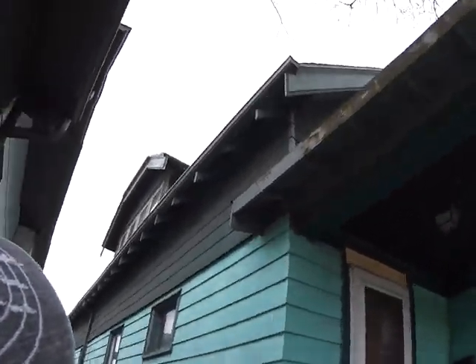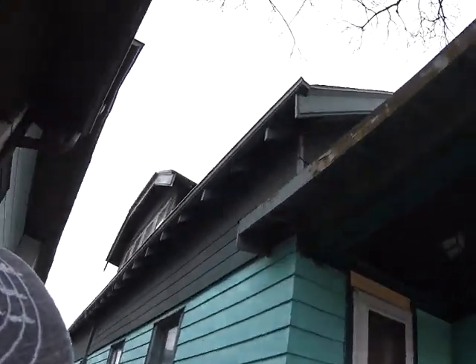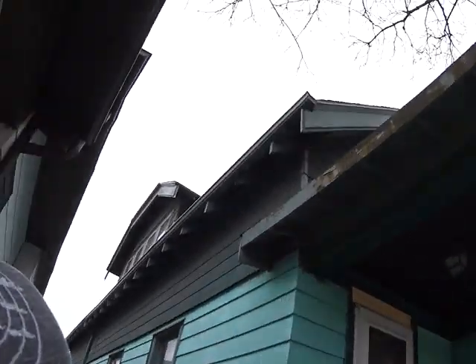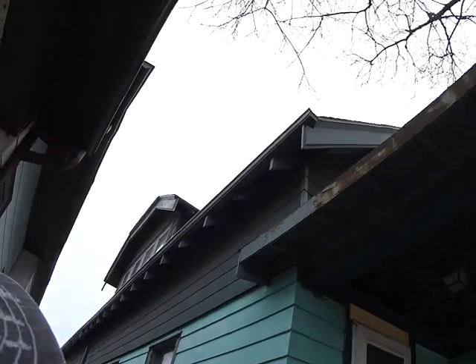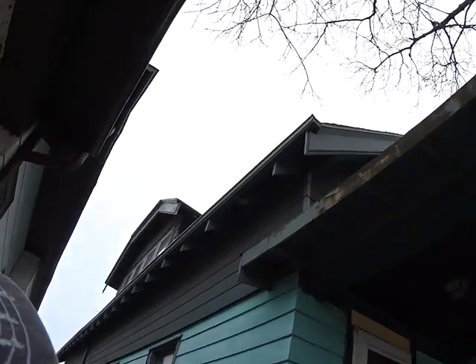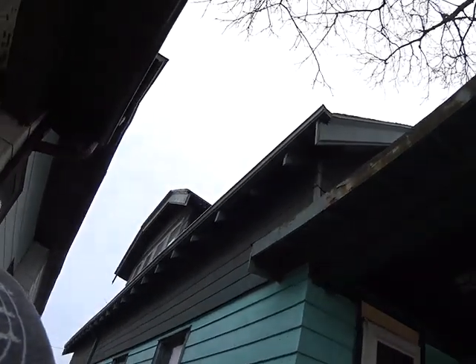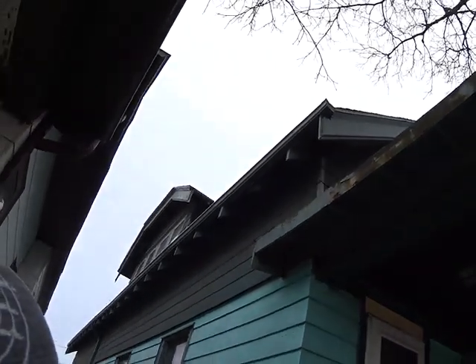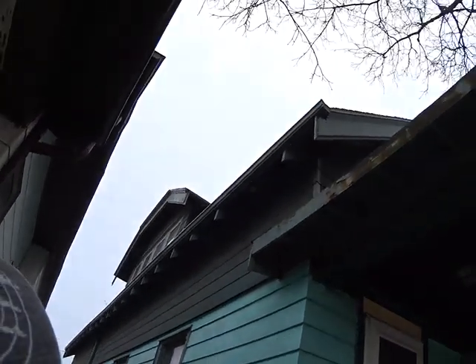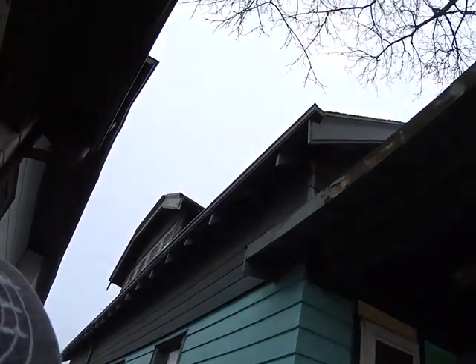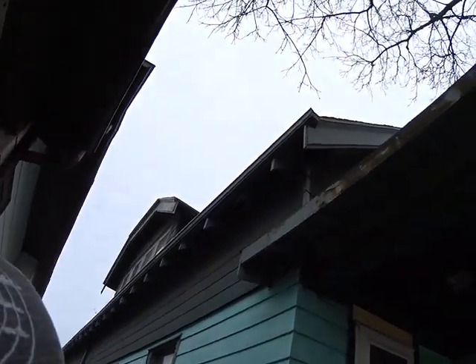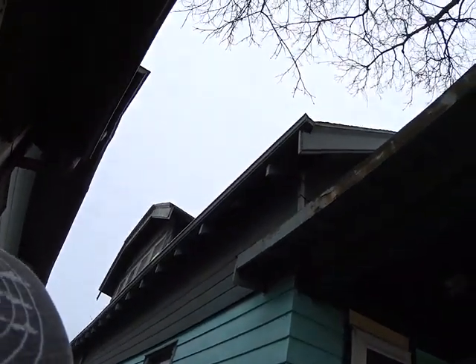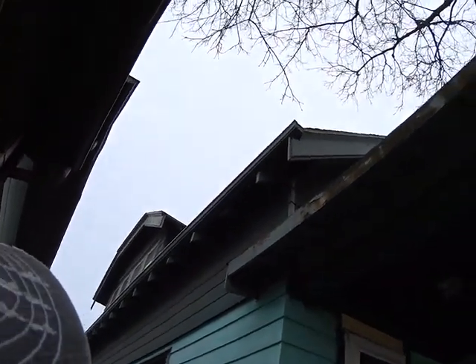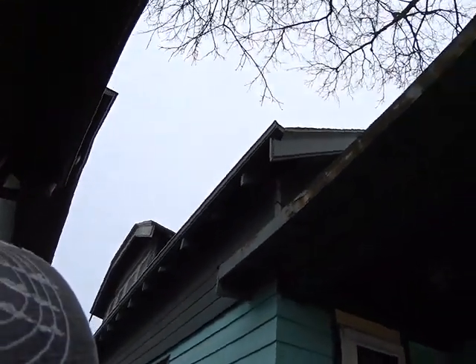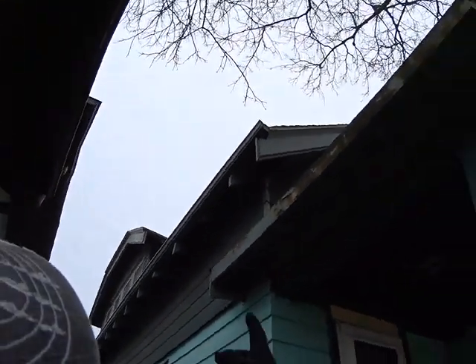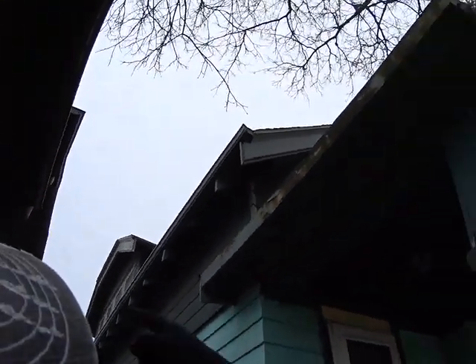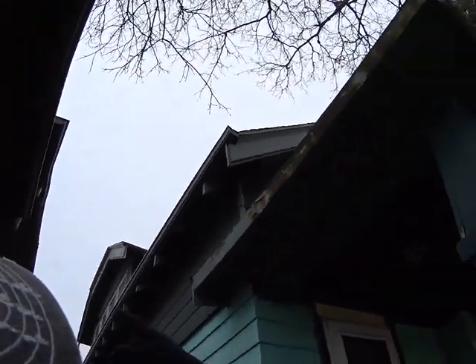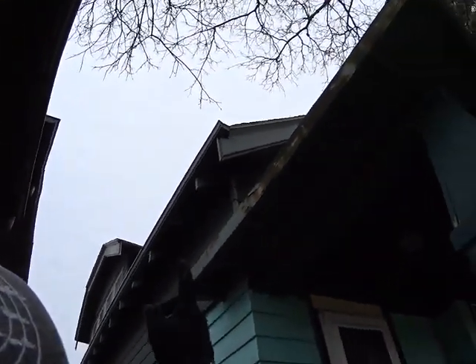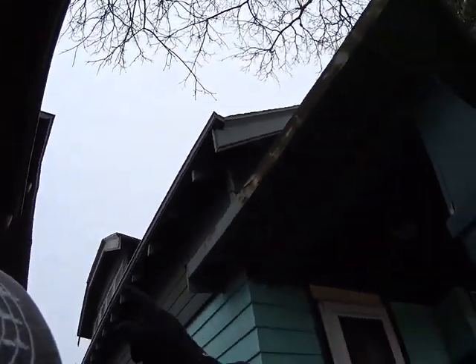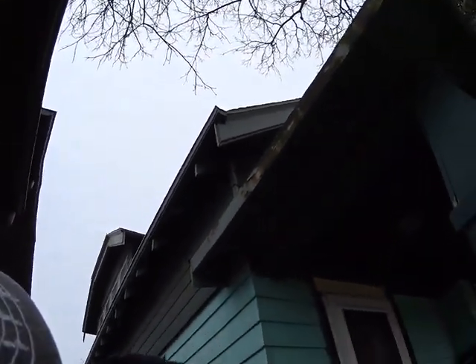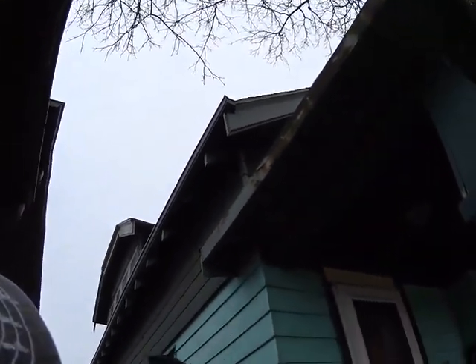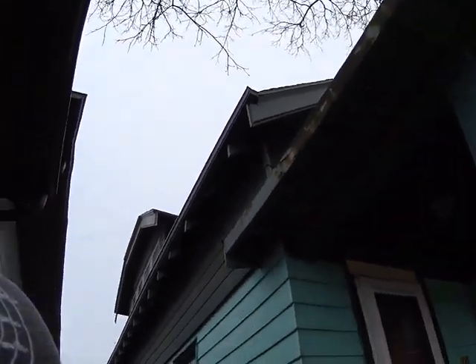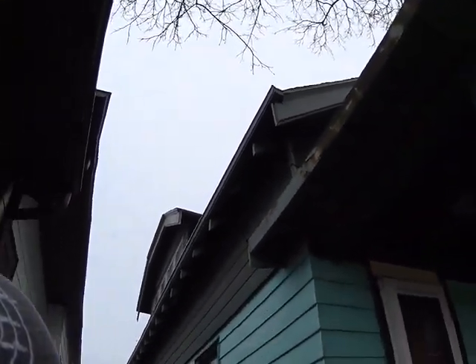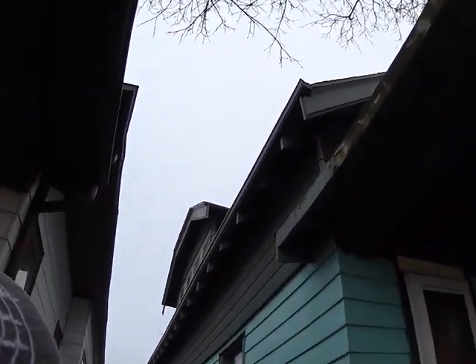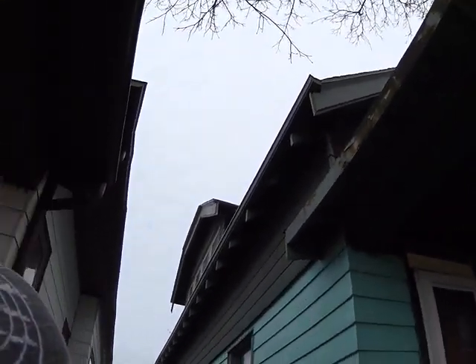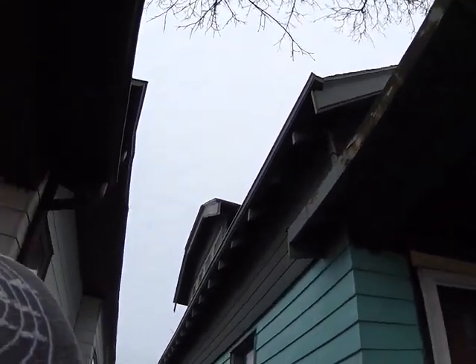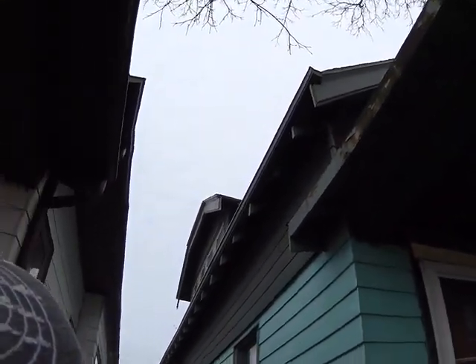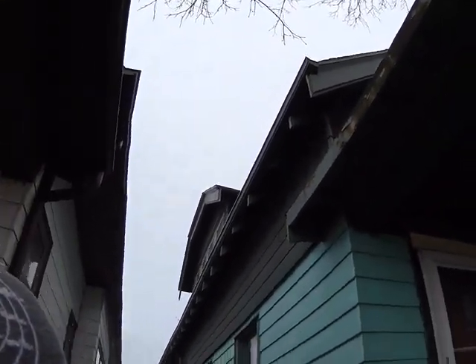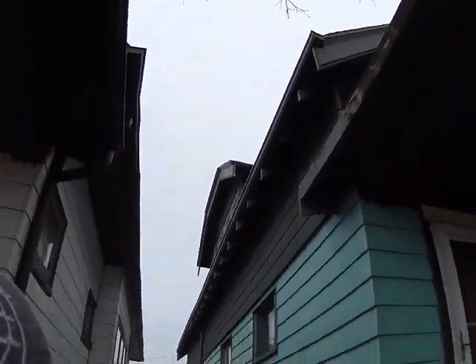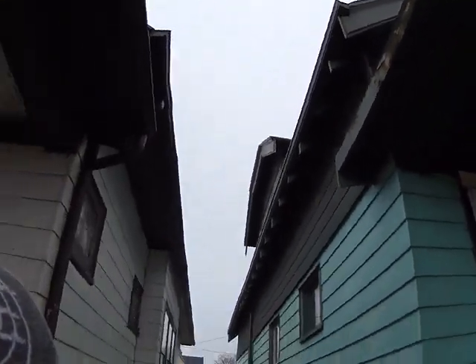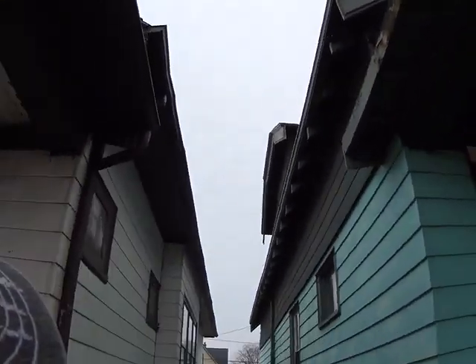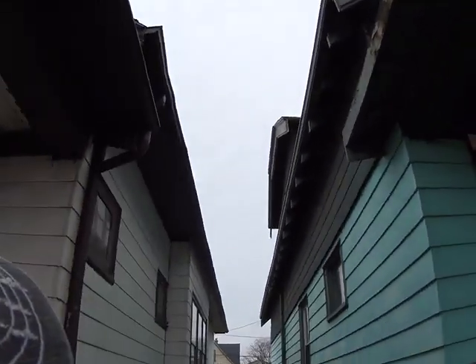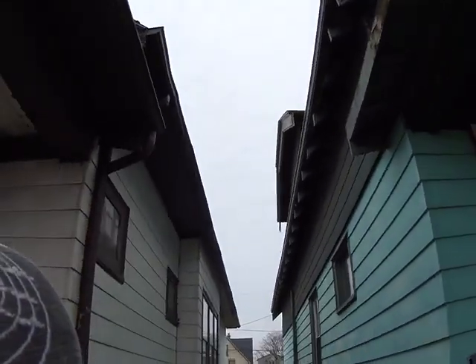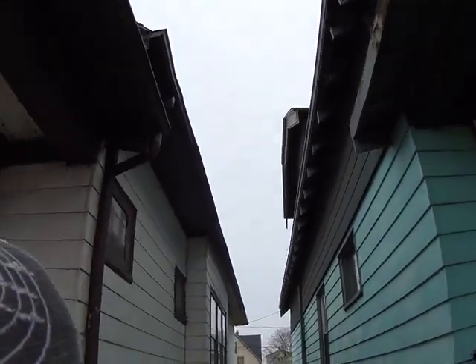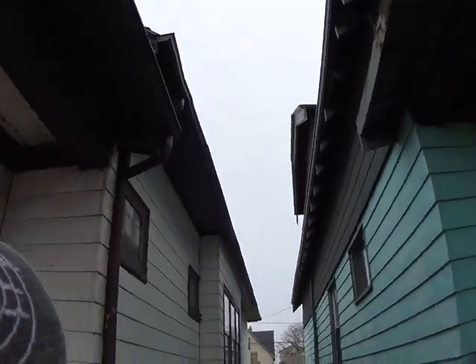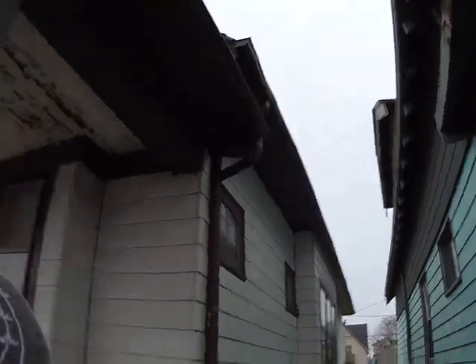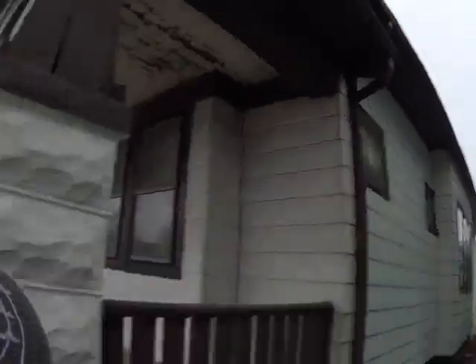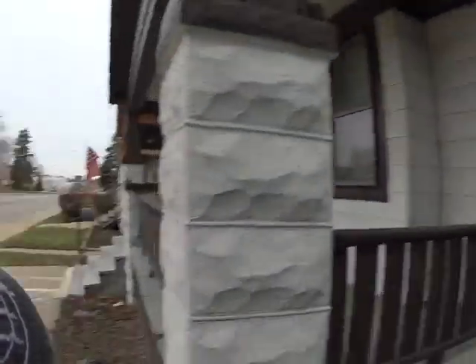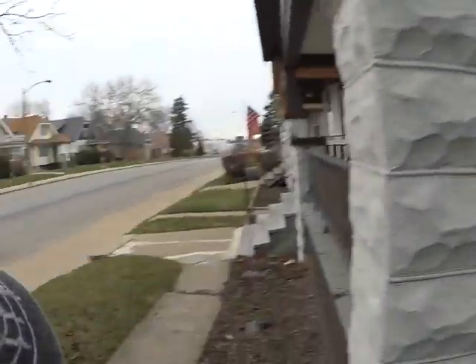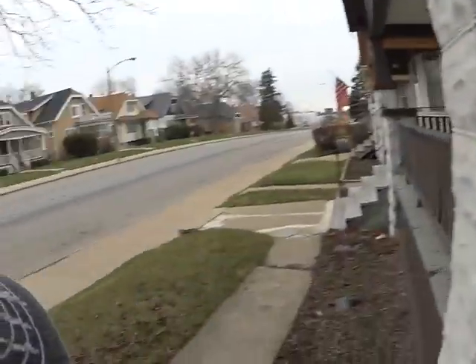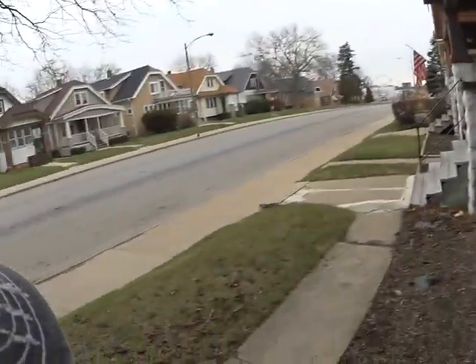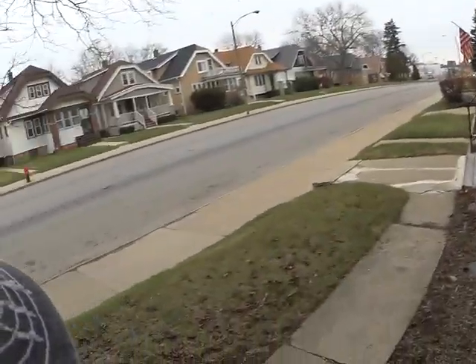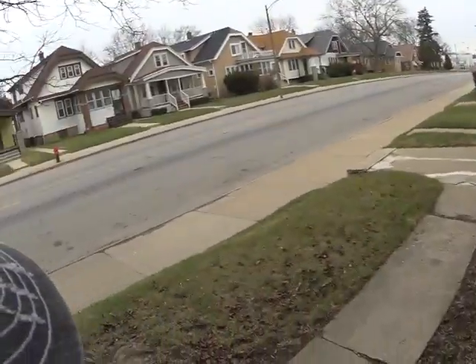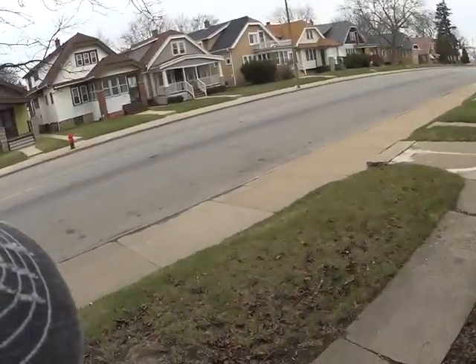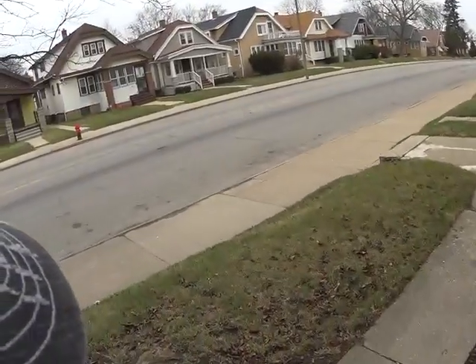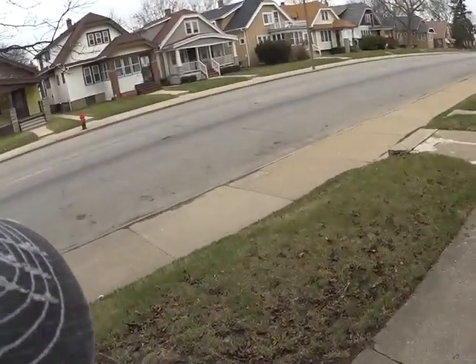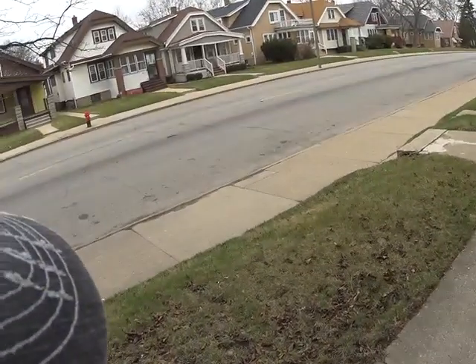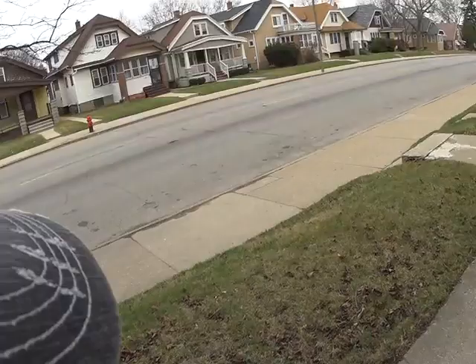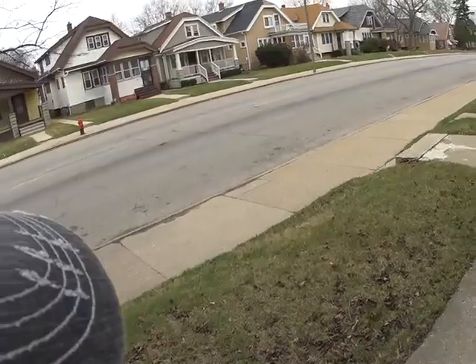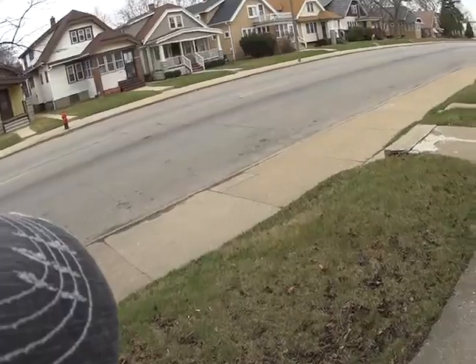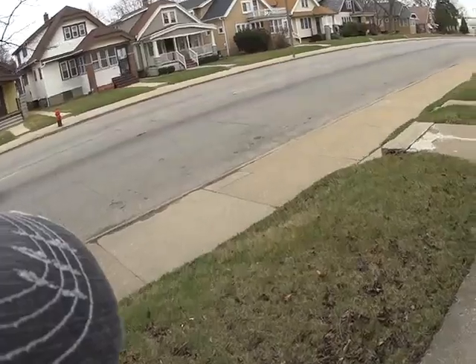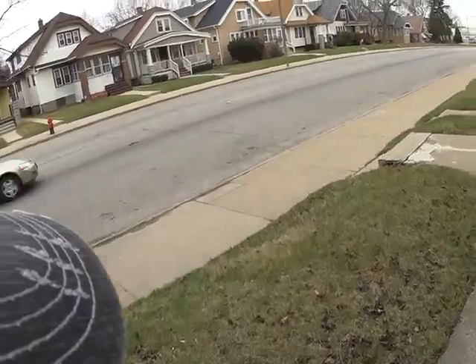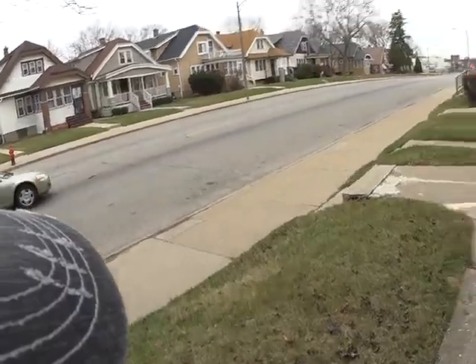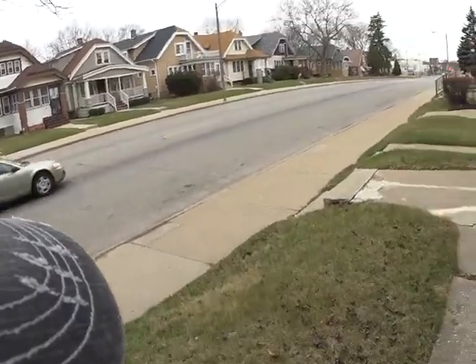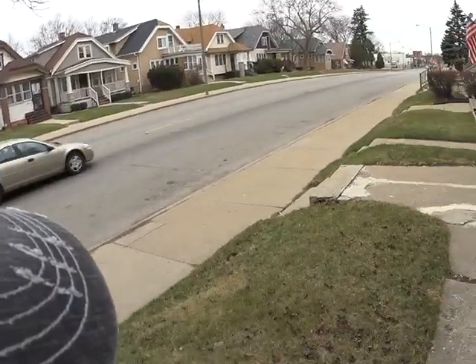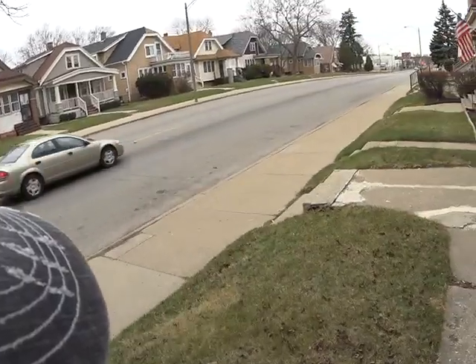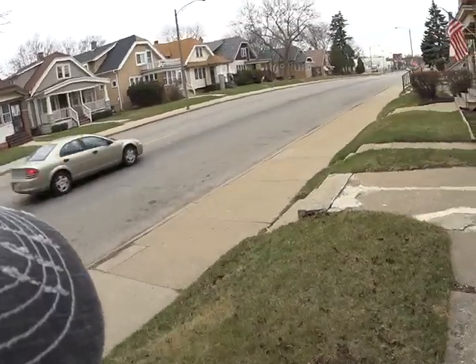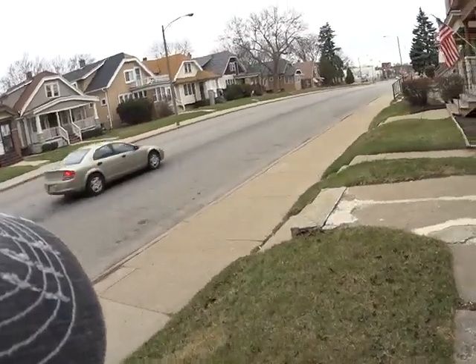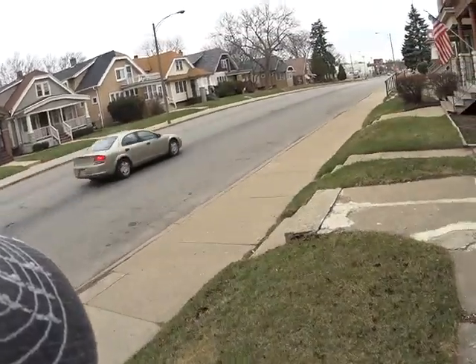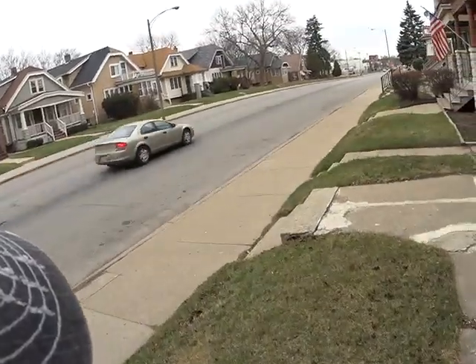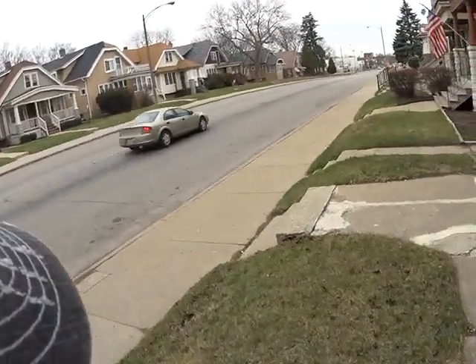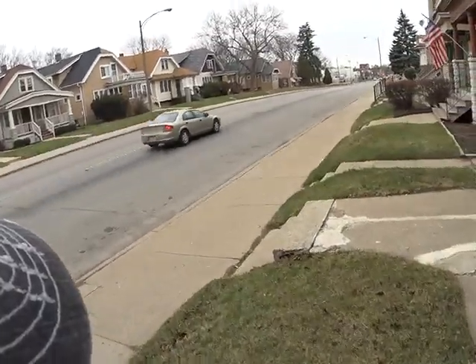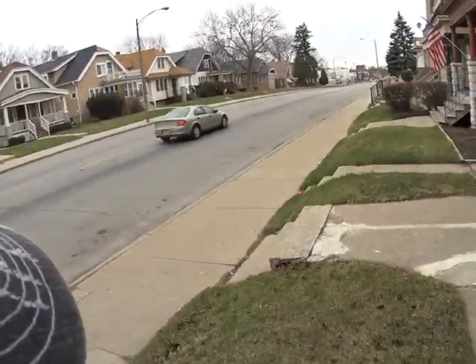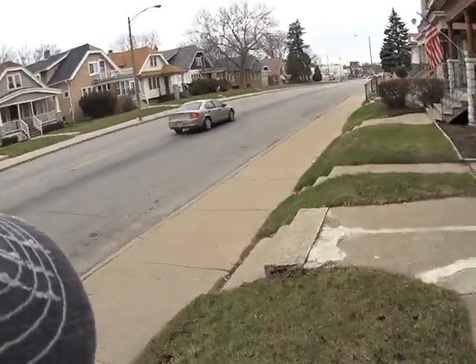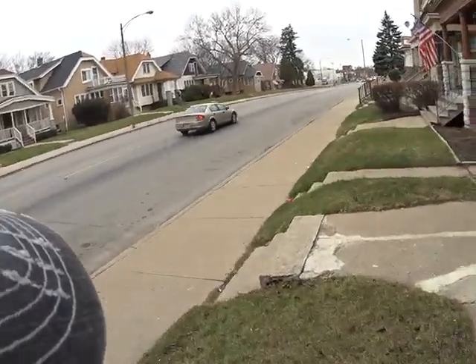It's an old greenhouse. We got some soffit work. I'm gonna try to take a step back and see if I could try to see the roof.